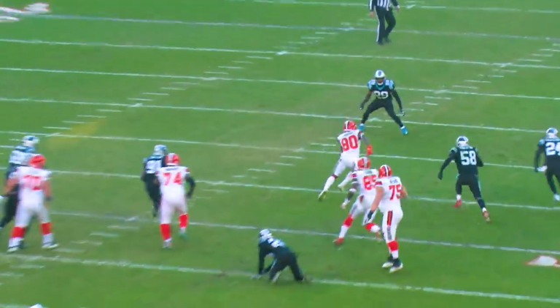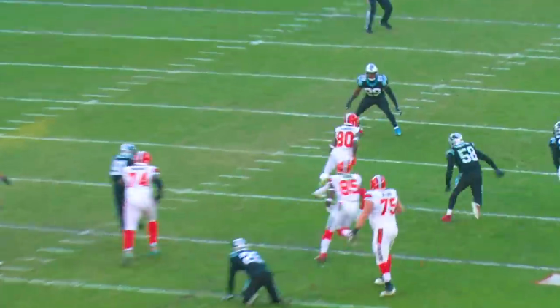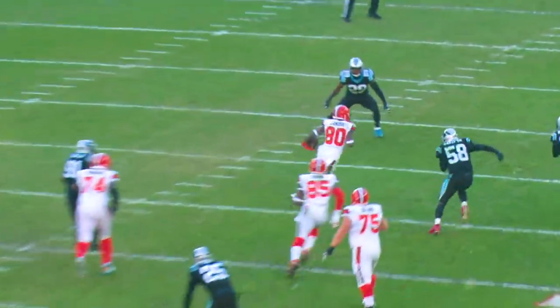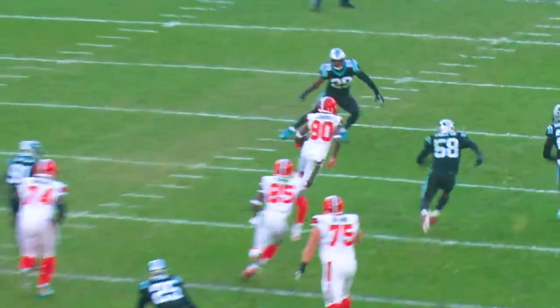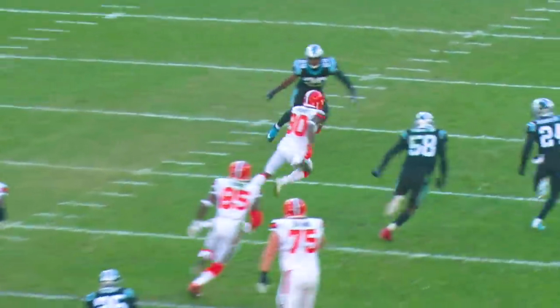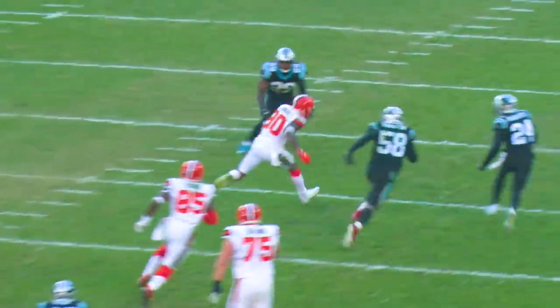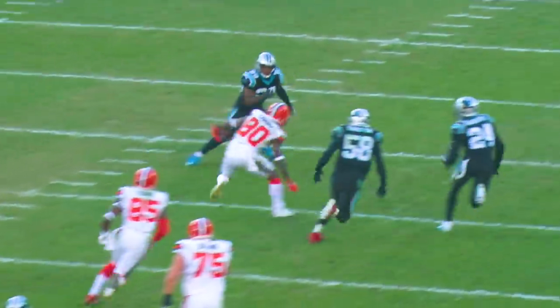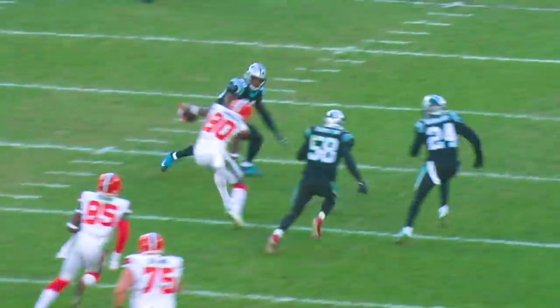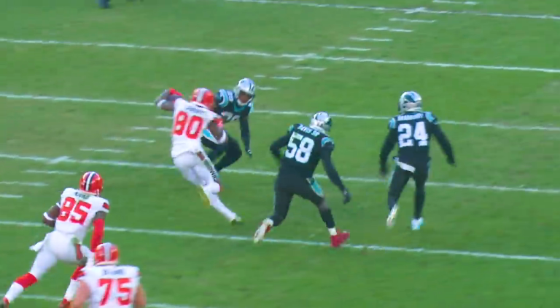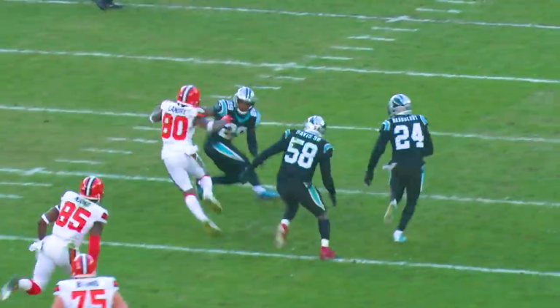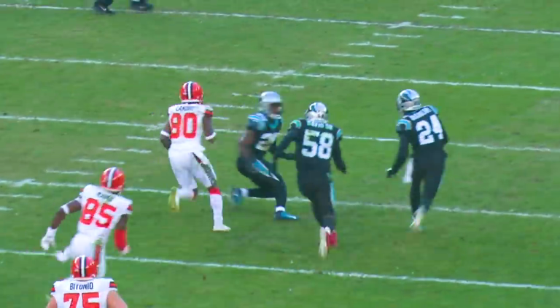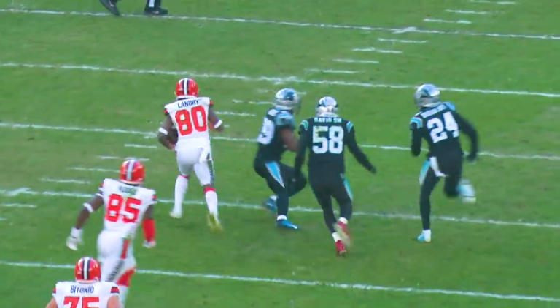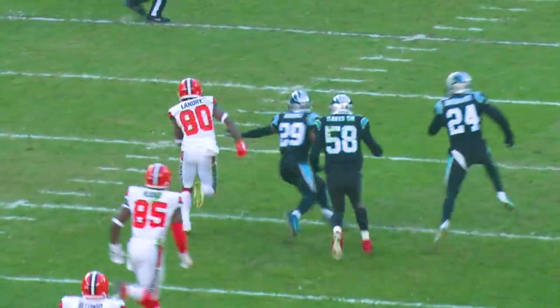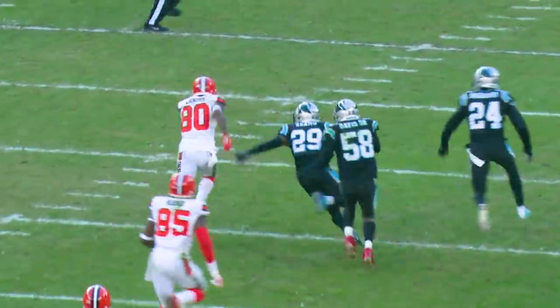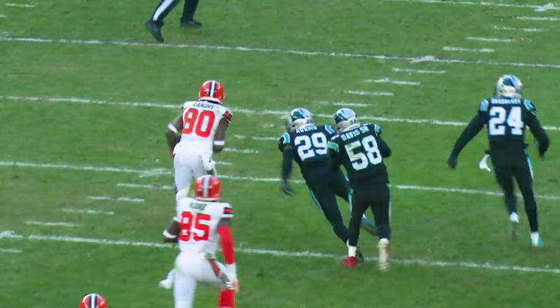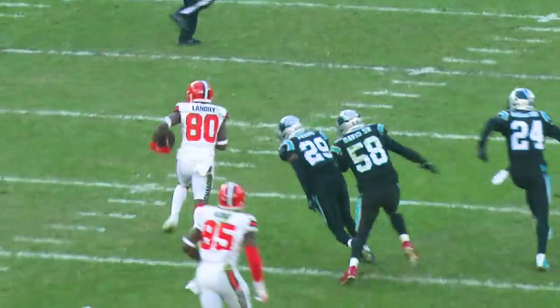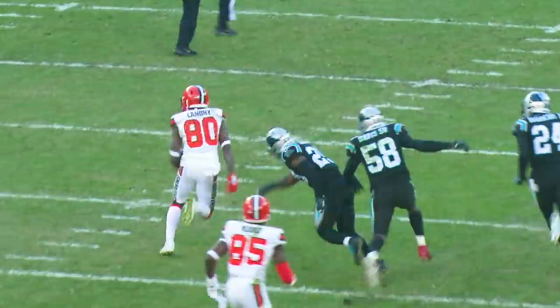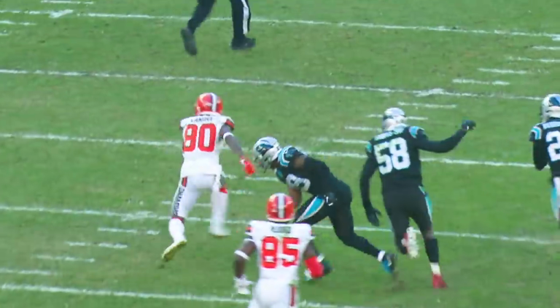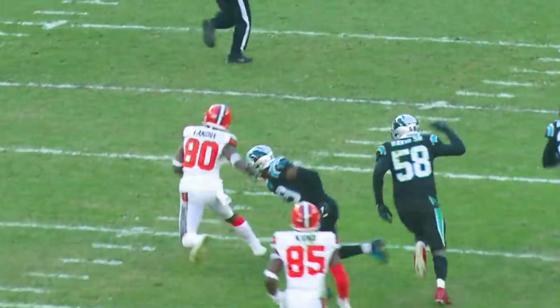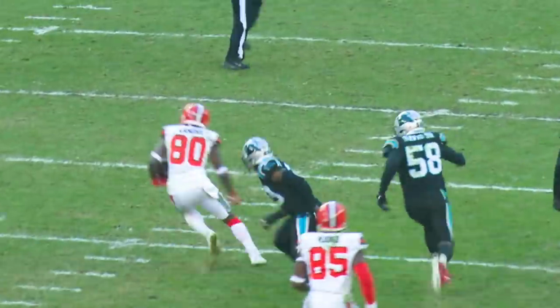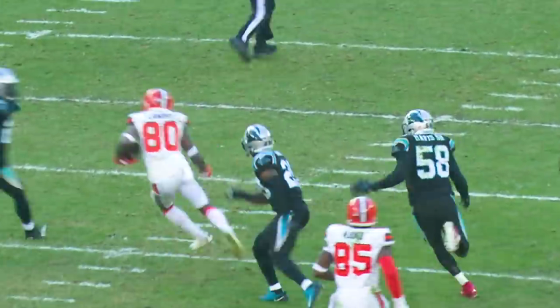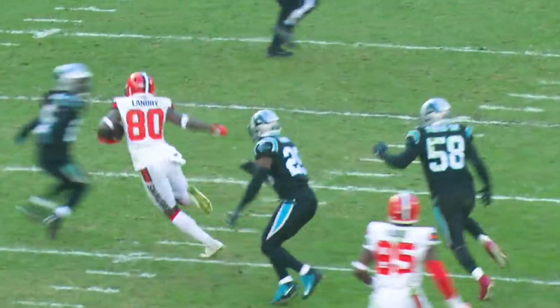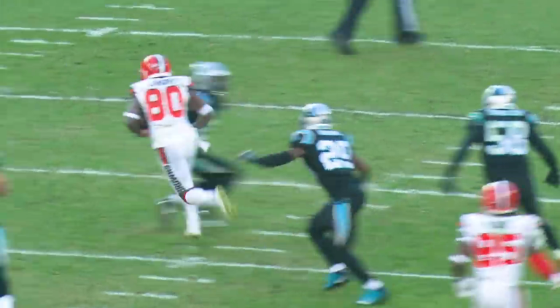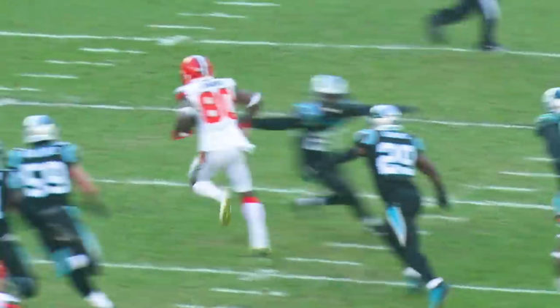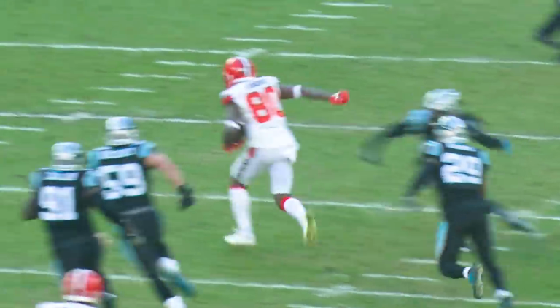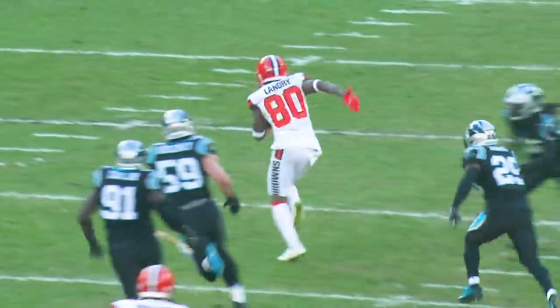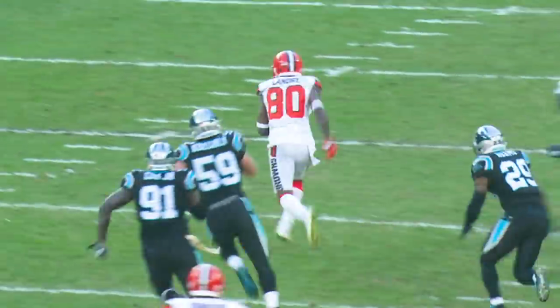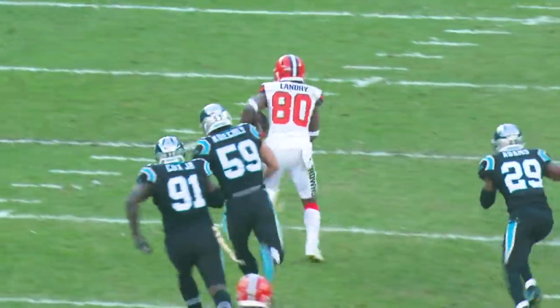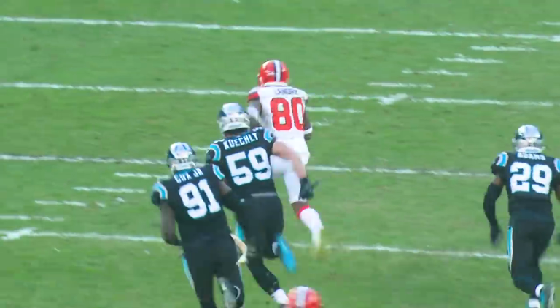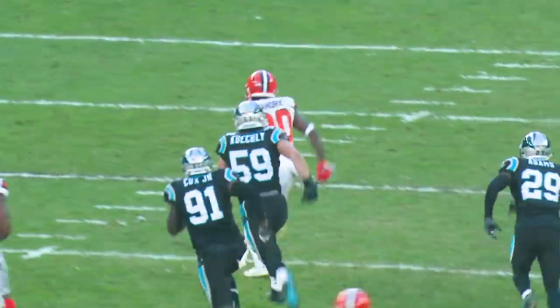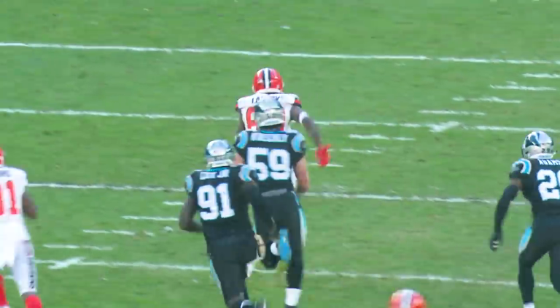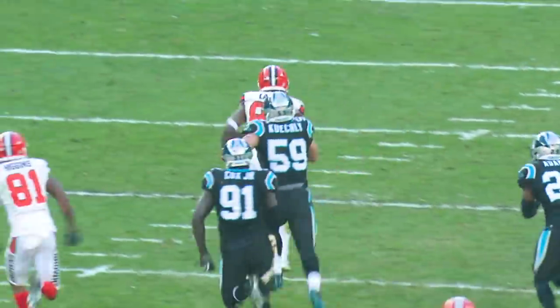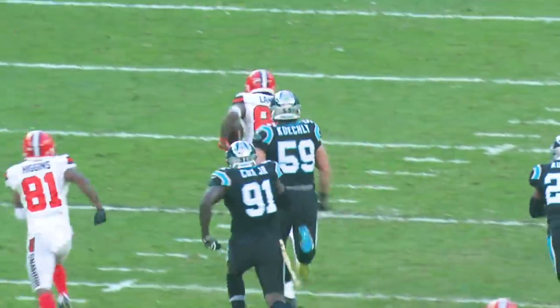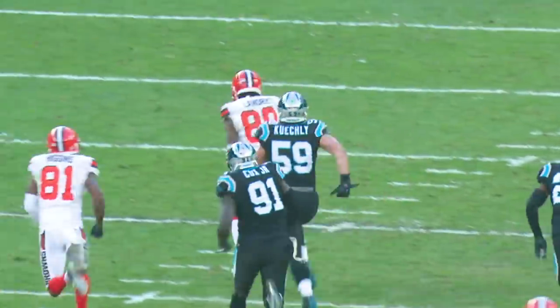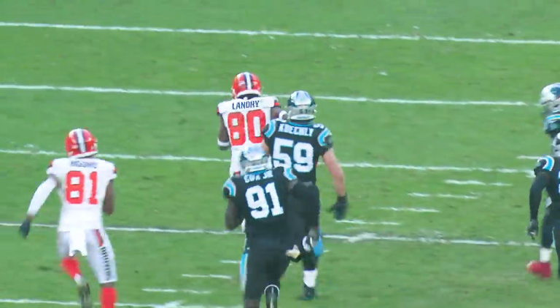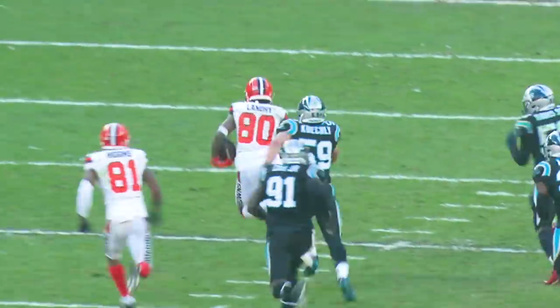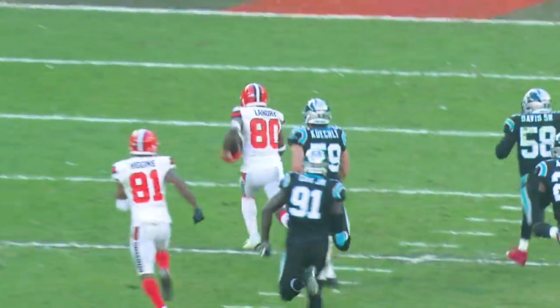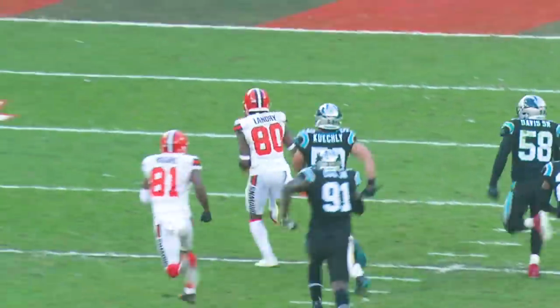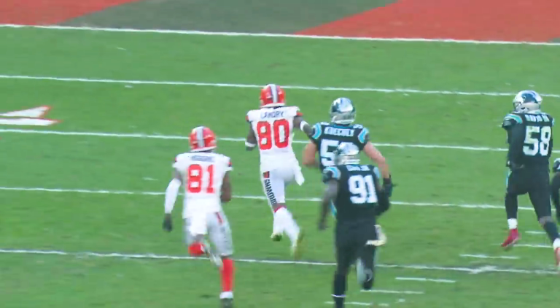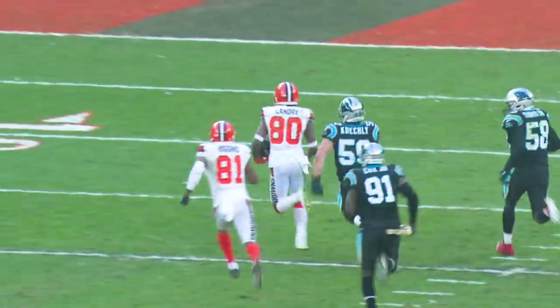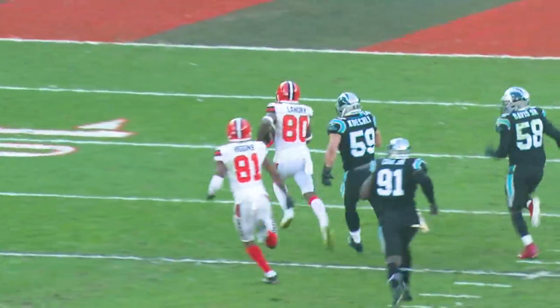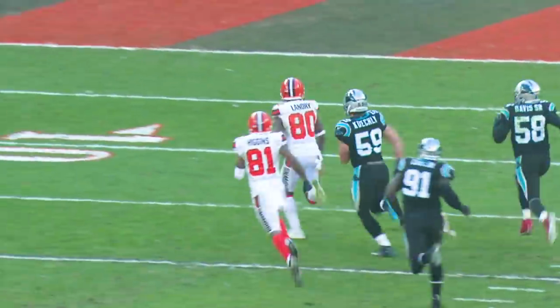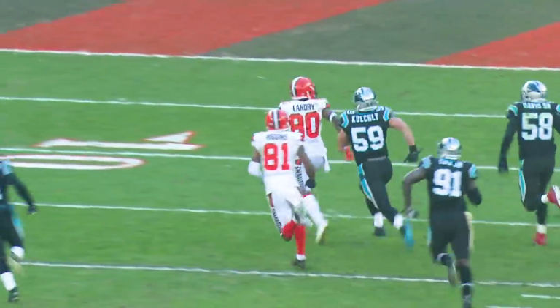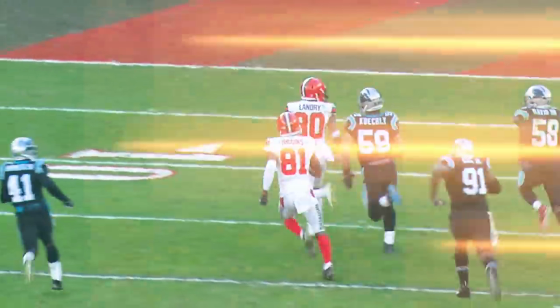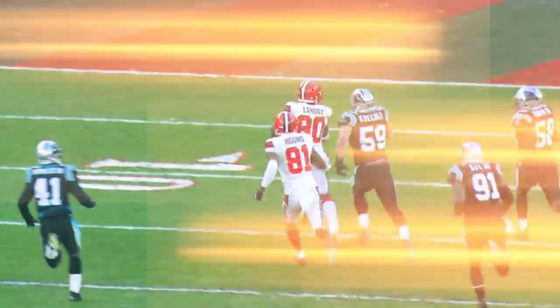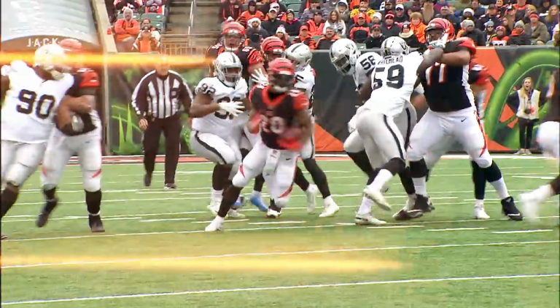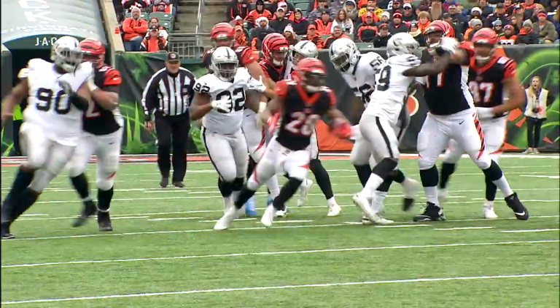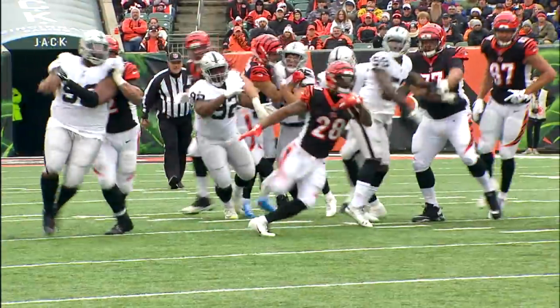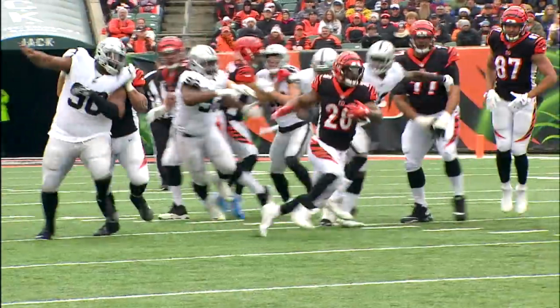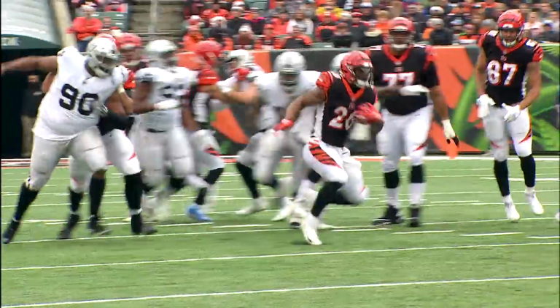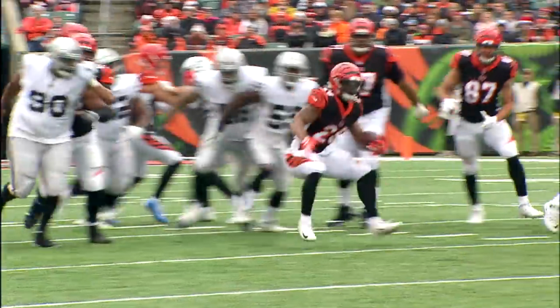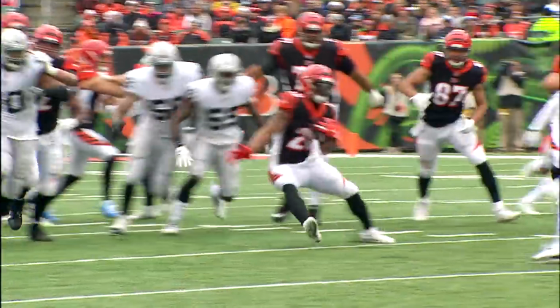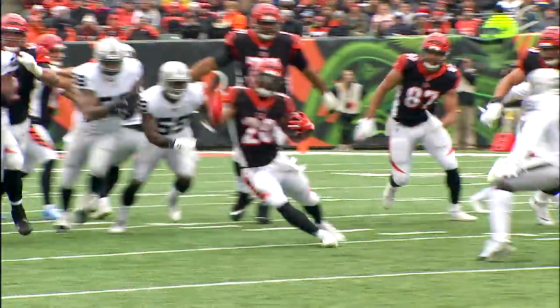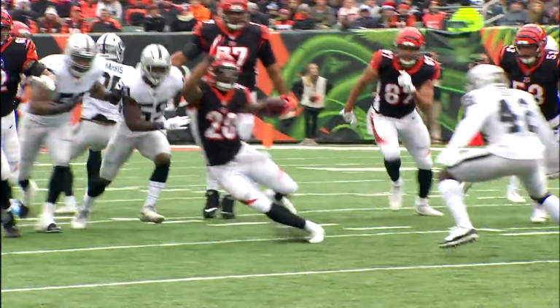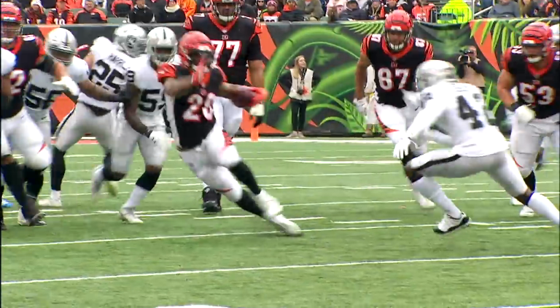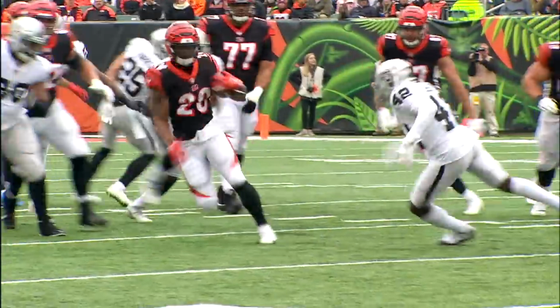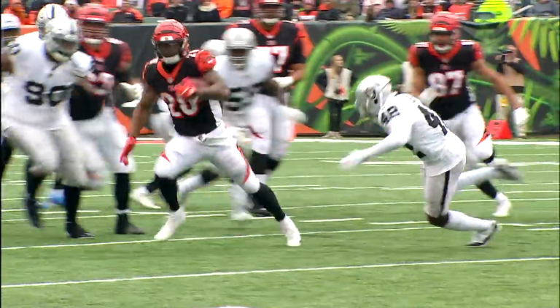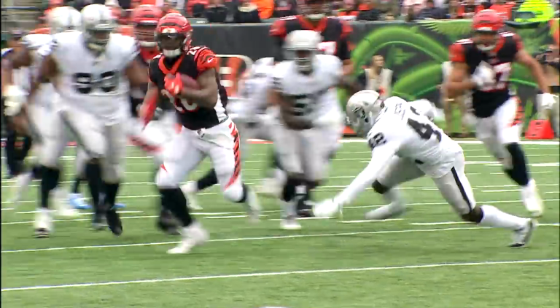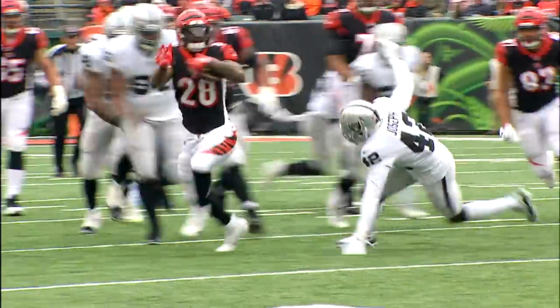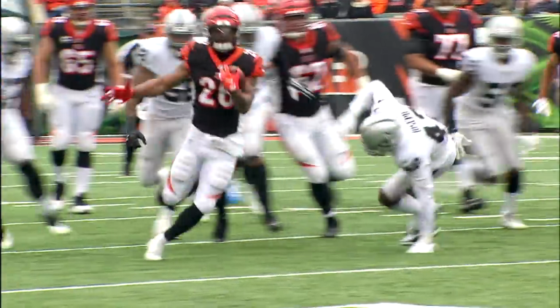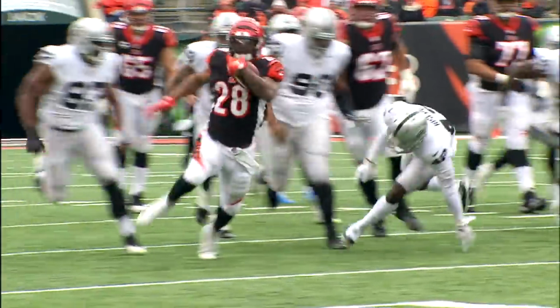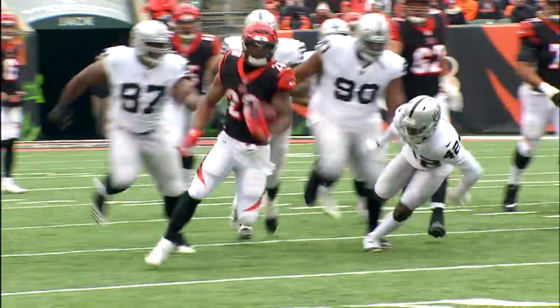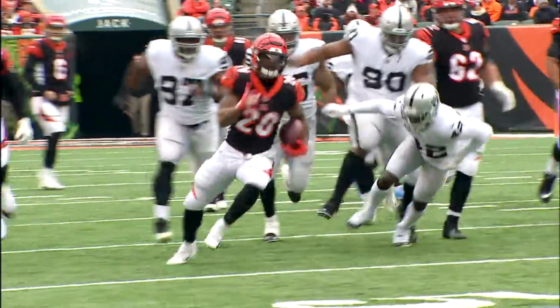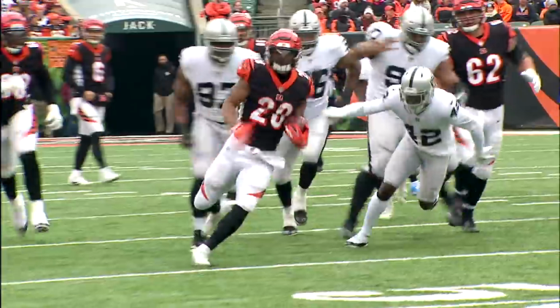Landry's still going. Look at those moves. Chased by six Panthers. It's Mixon — he's got the first down and more.